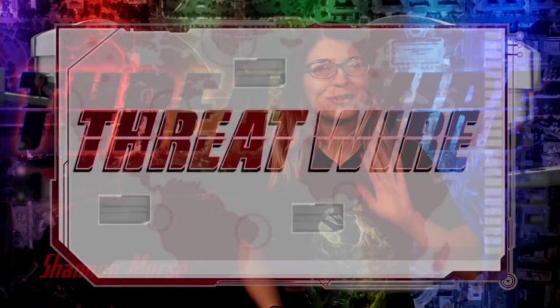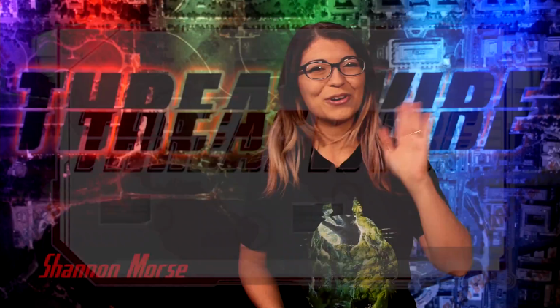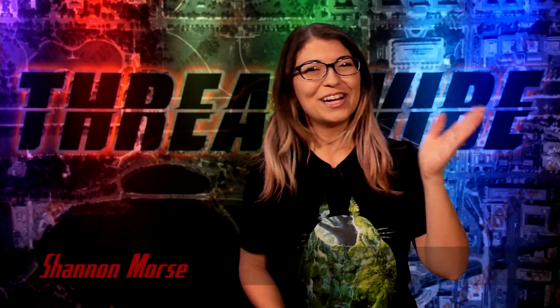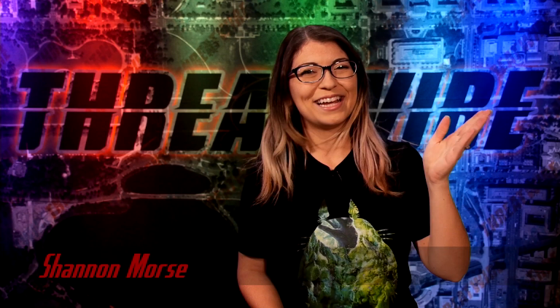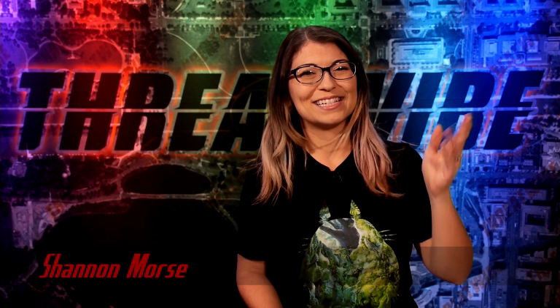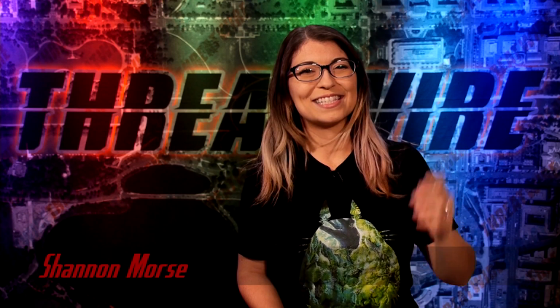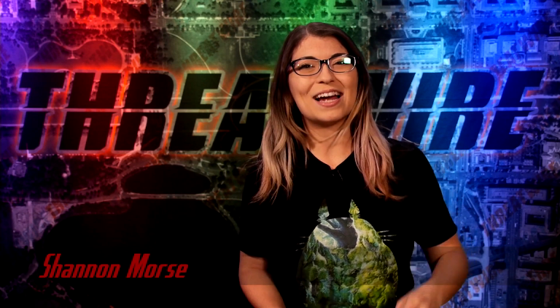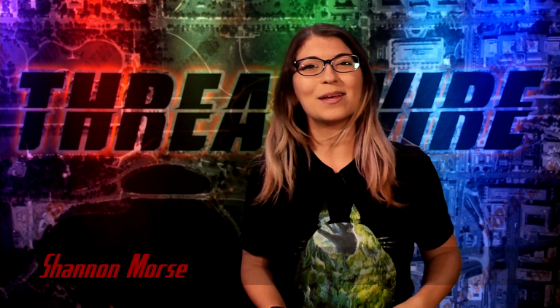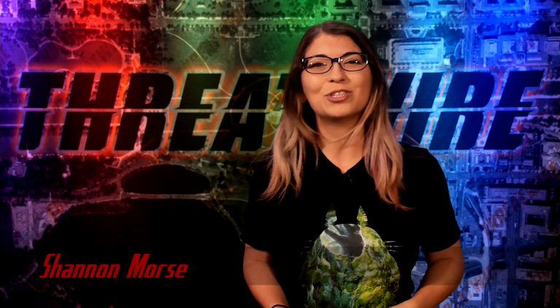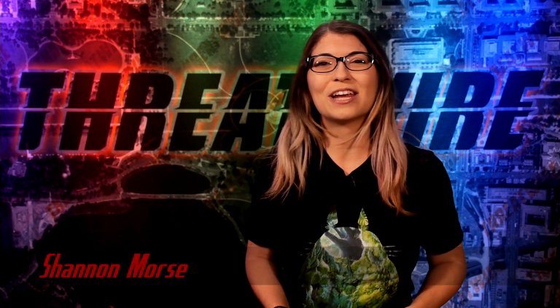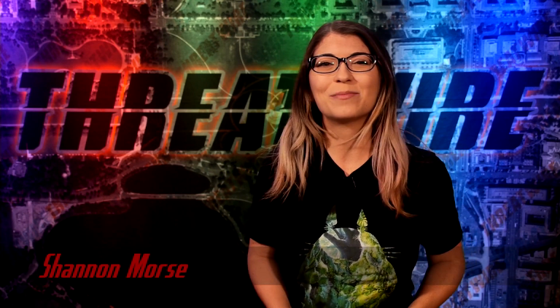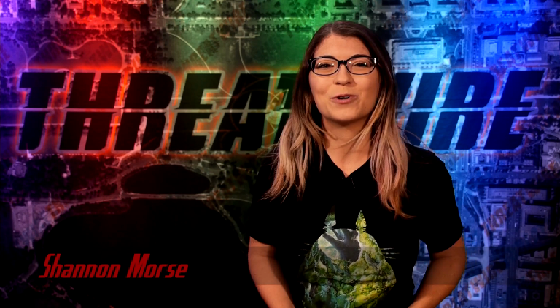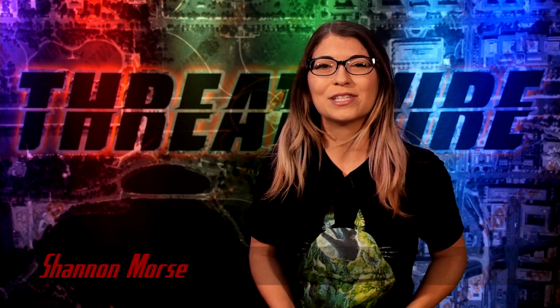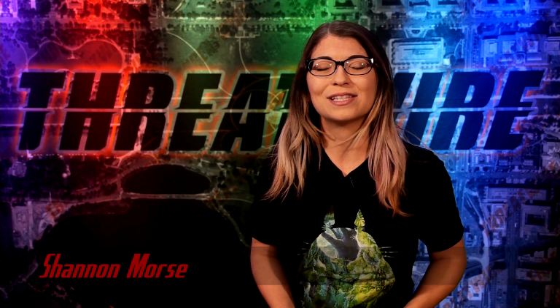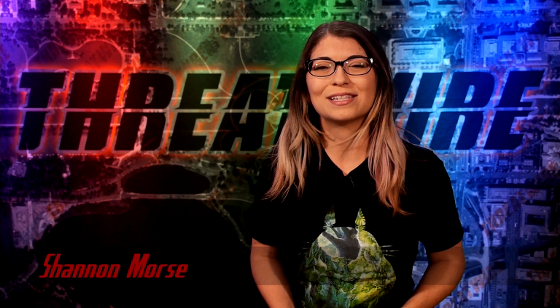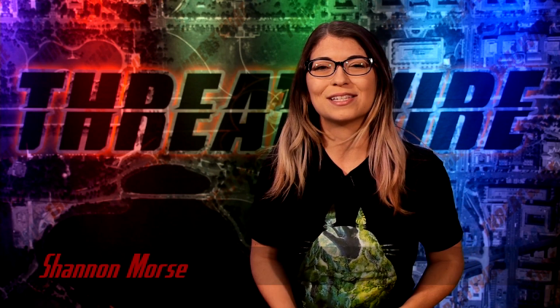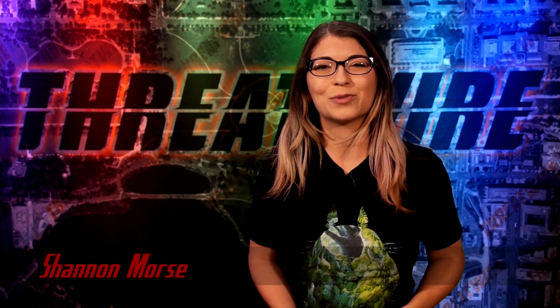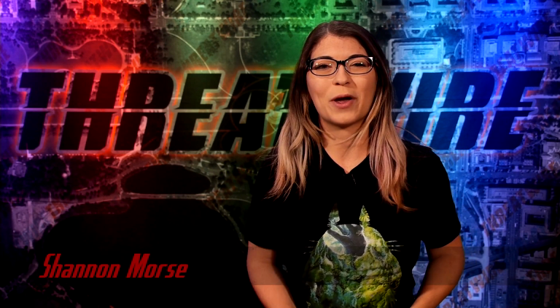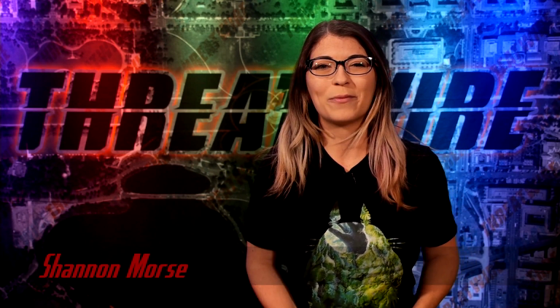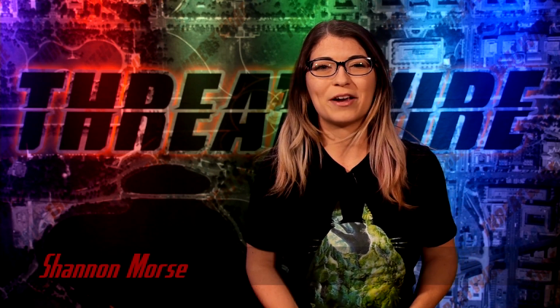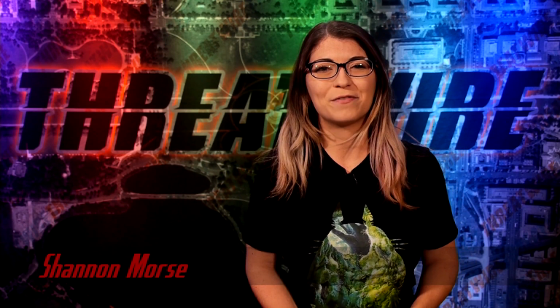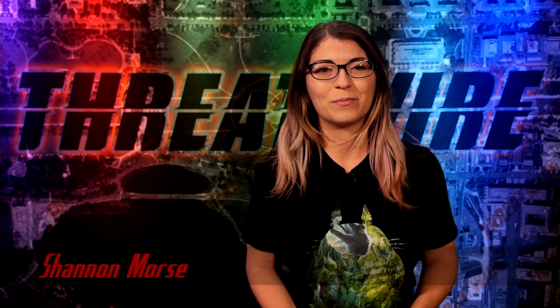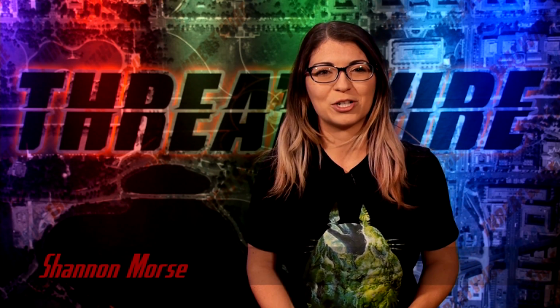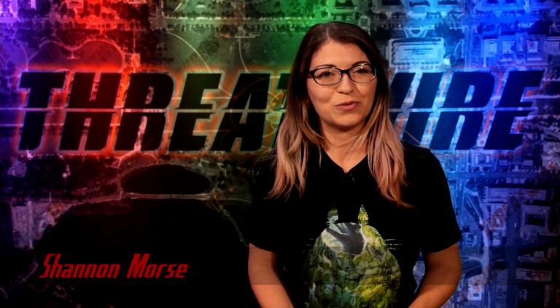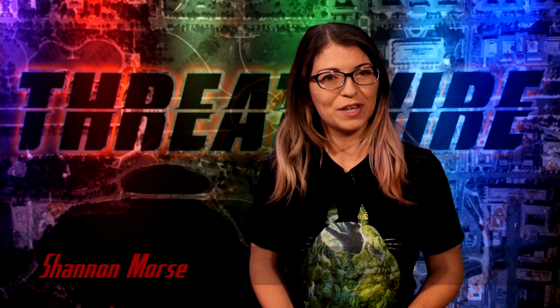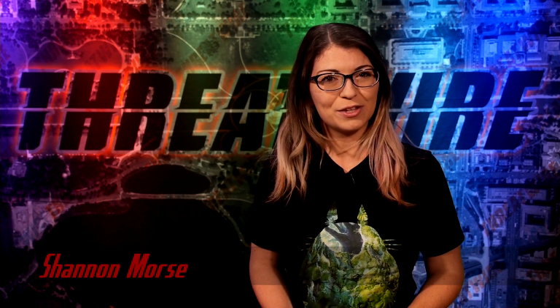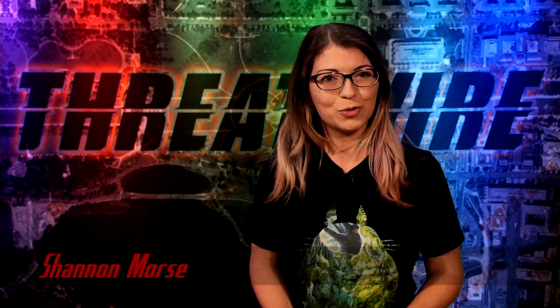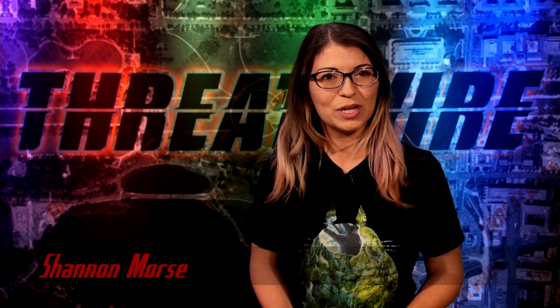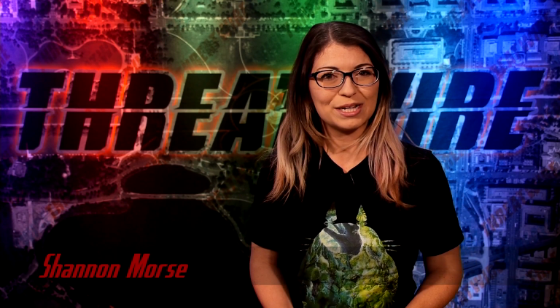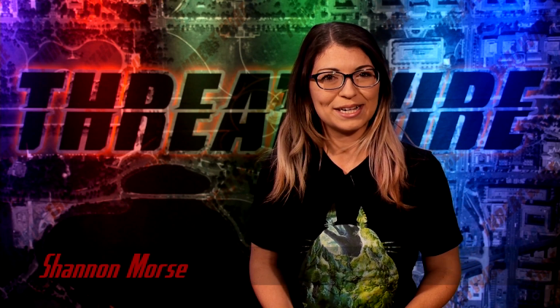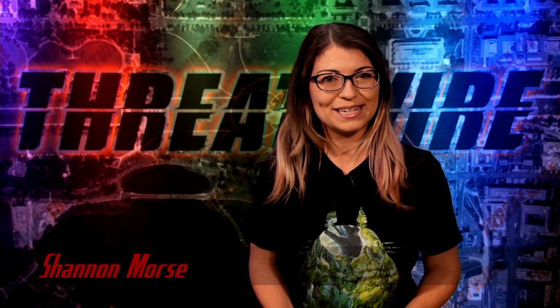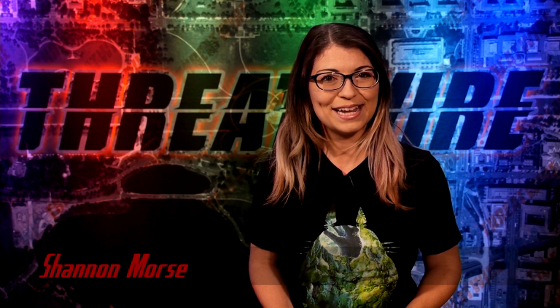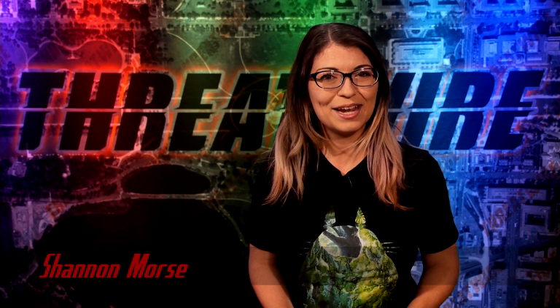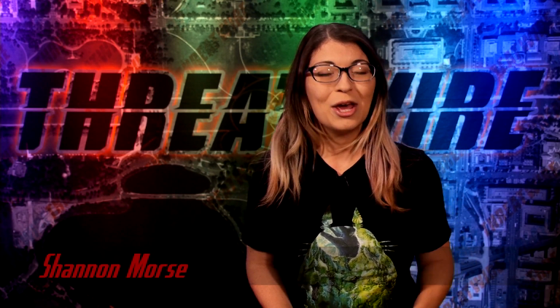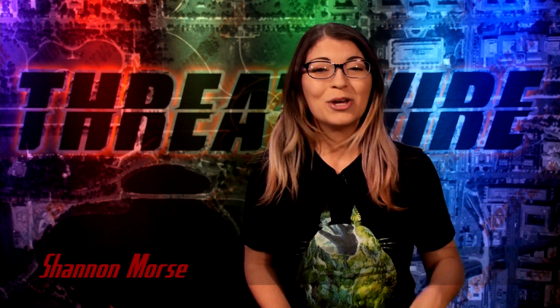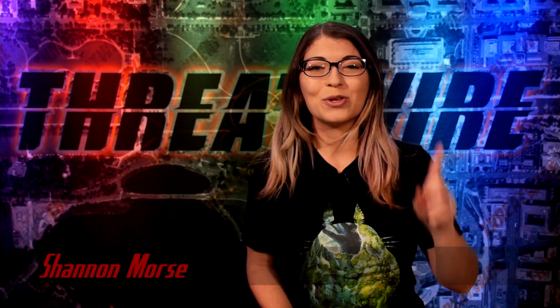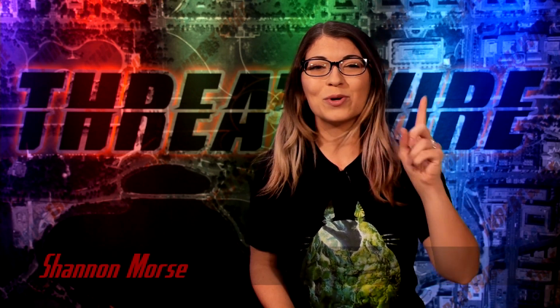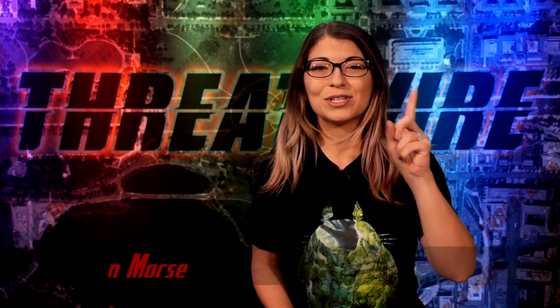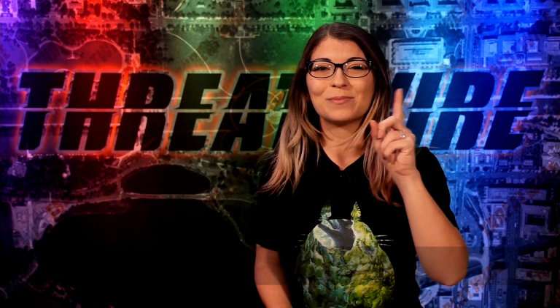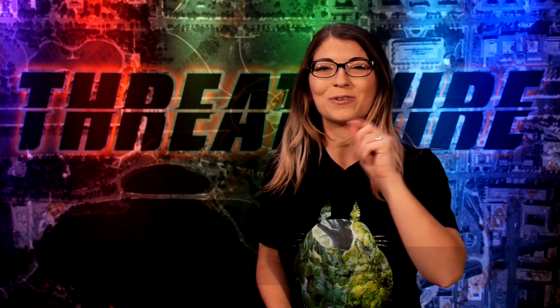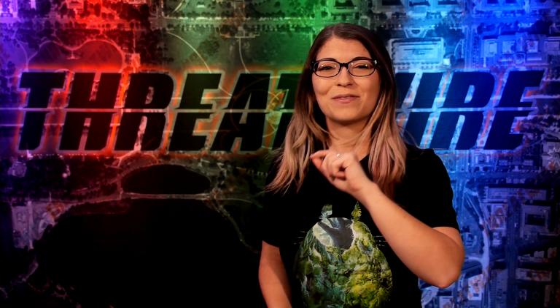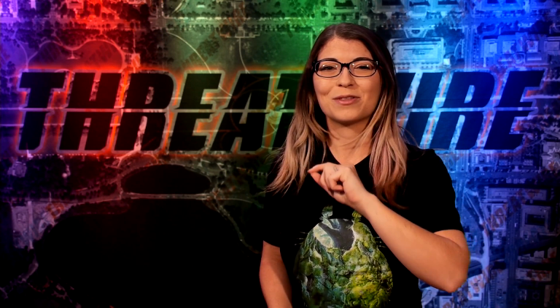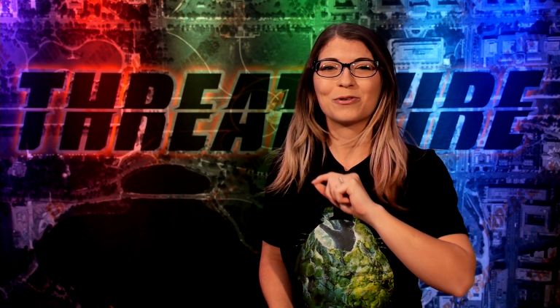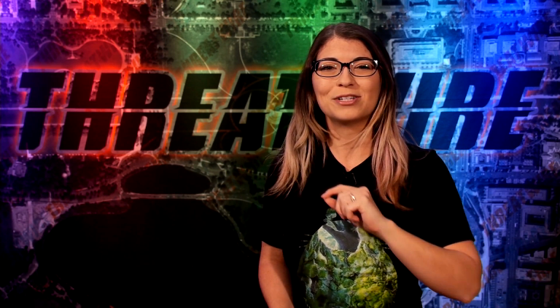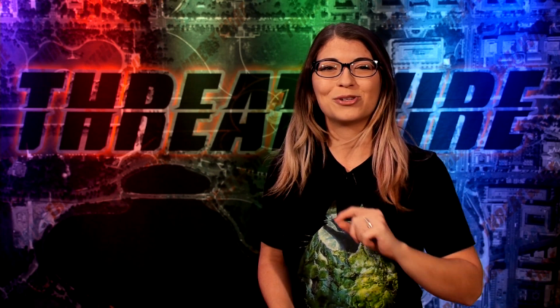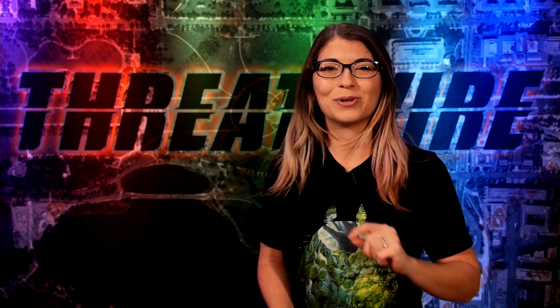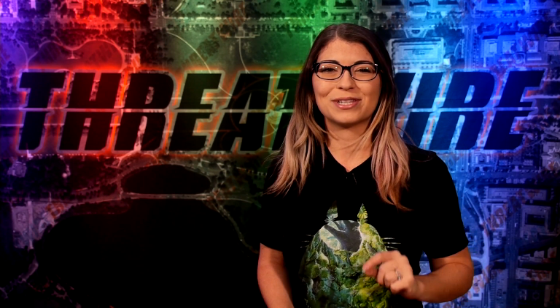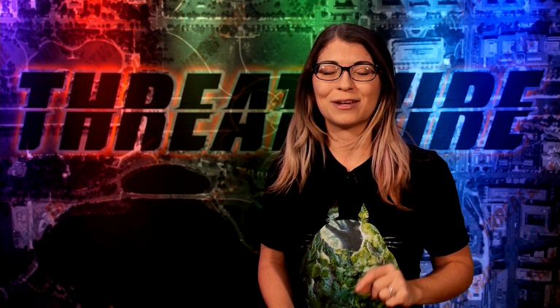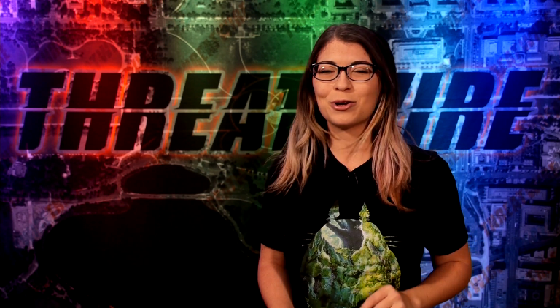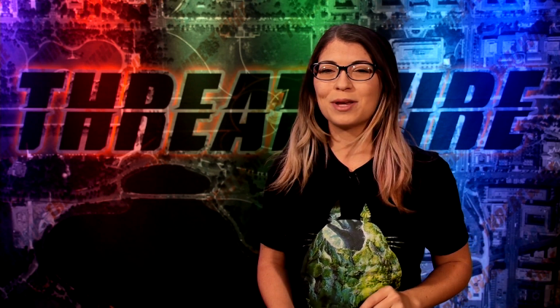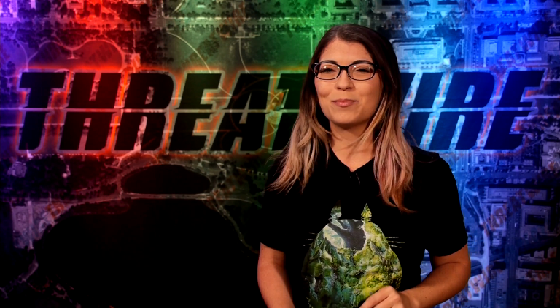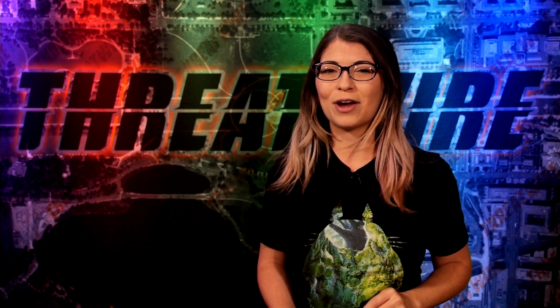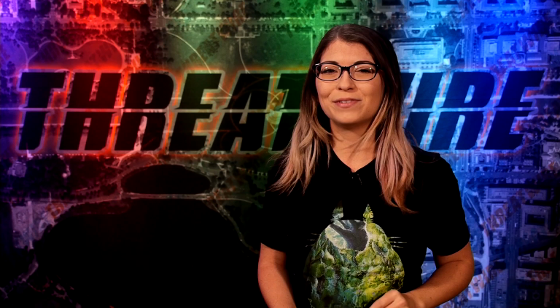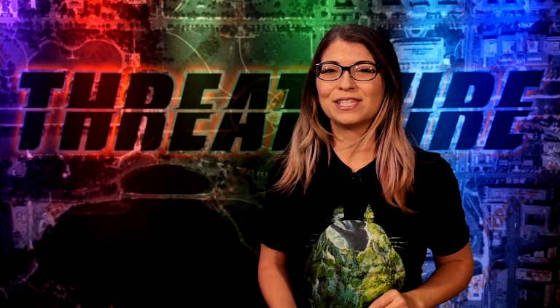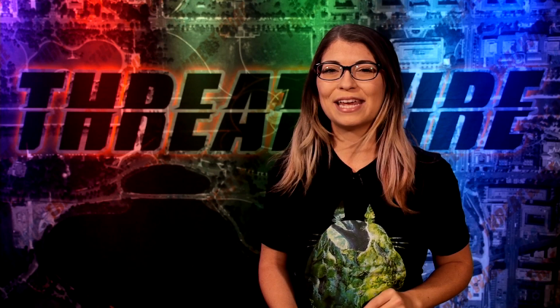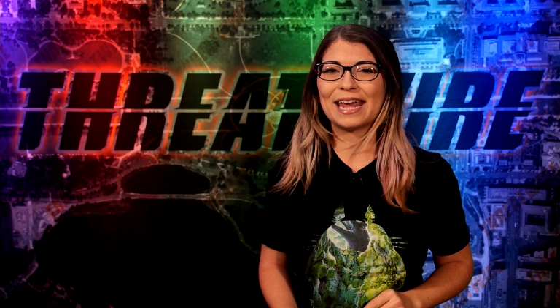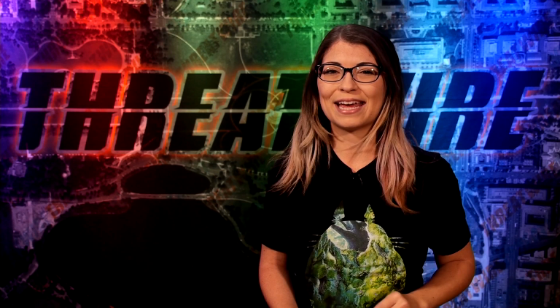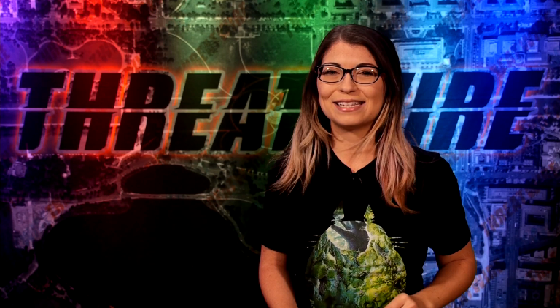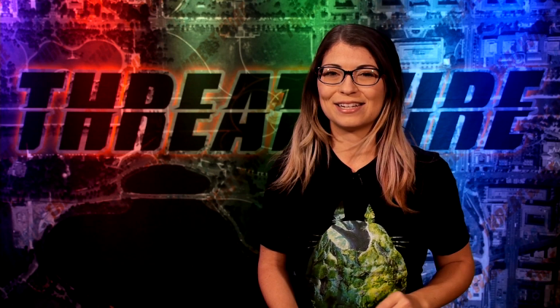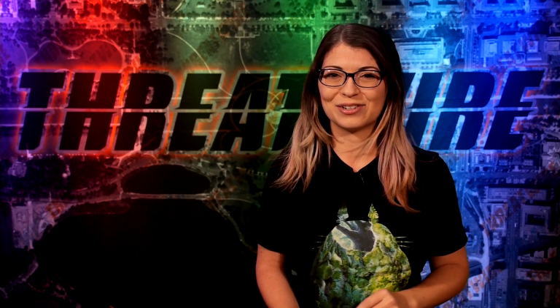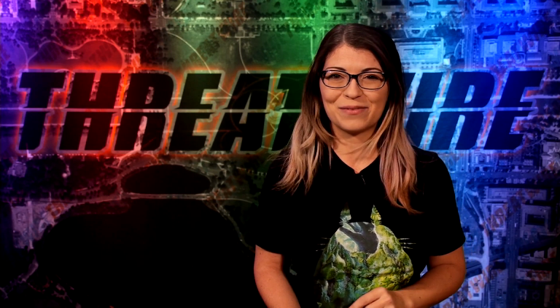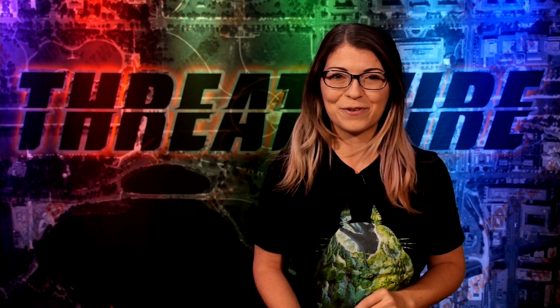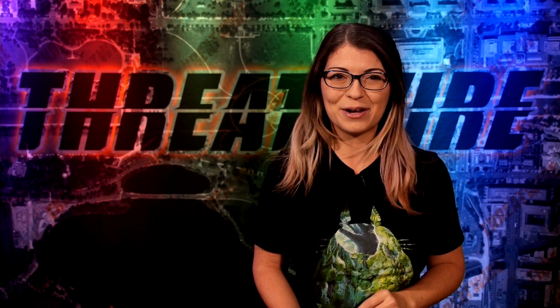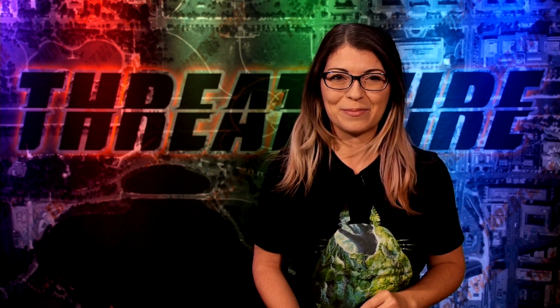Greetings! I am Shannon Morse and this is ThreatWire for March 5th, 2019, your summary of the threats to our security, privacy, and internet freedom.